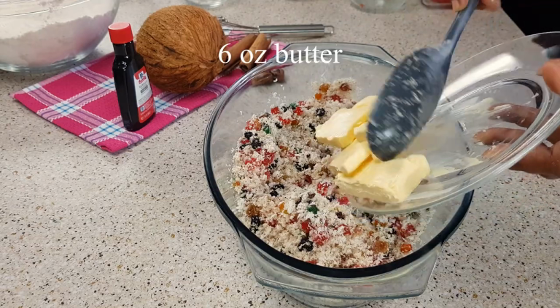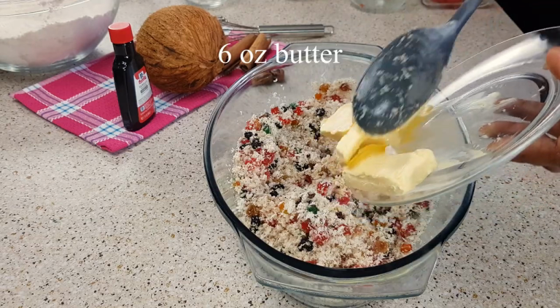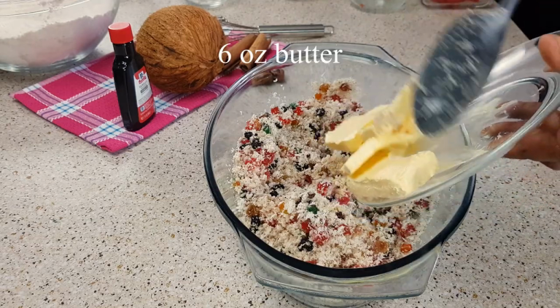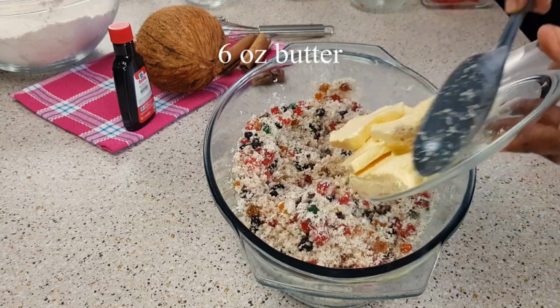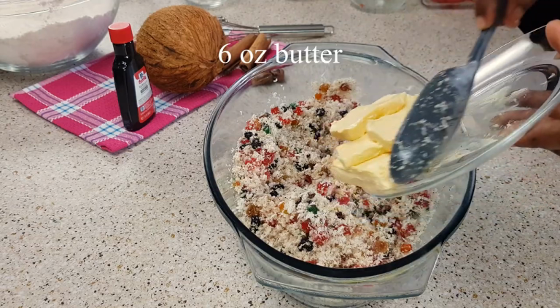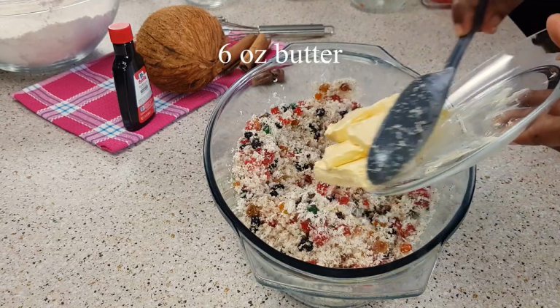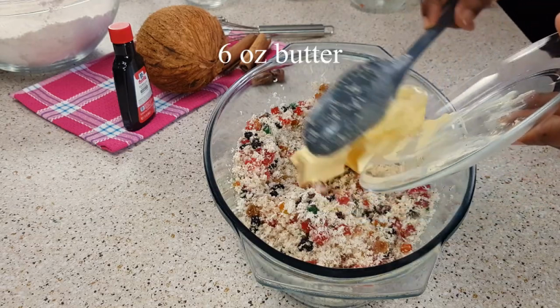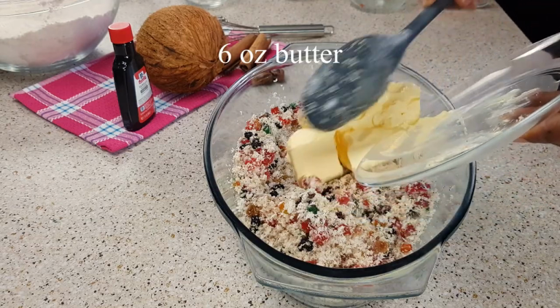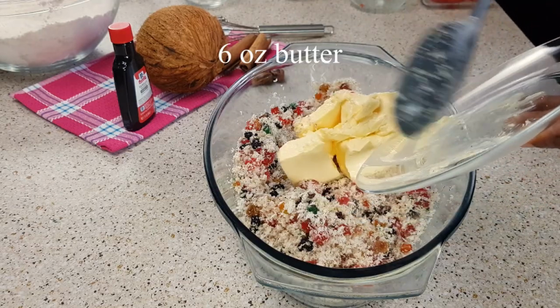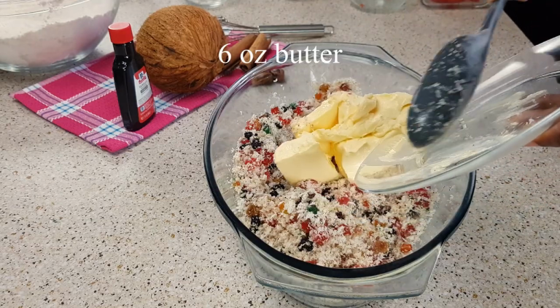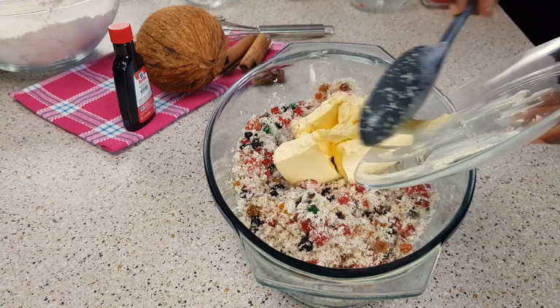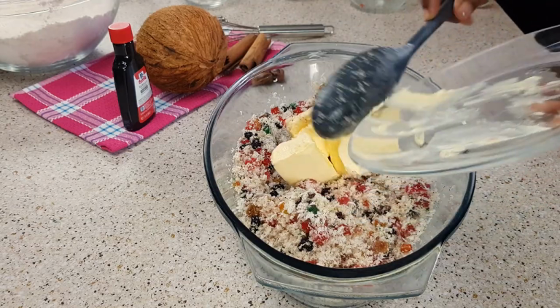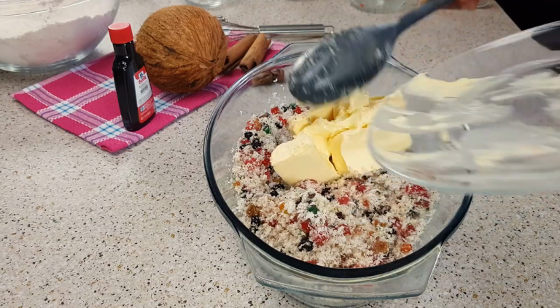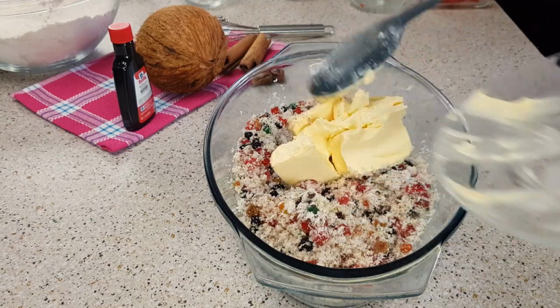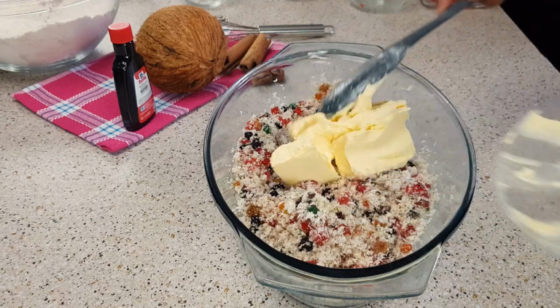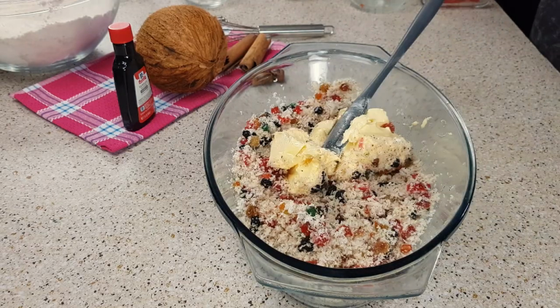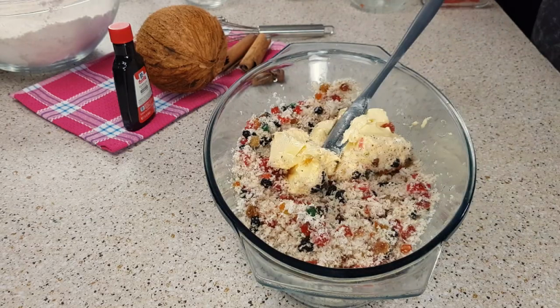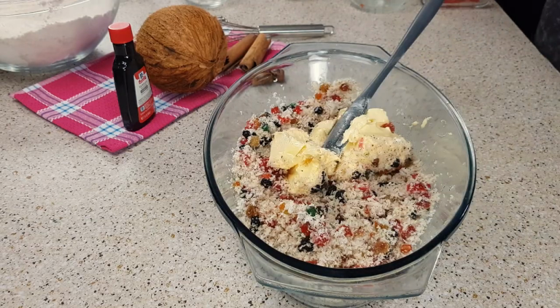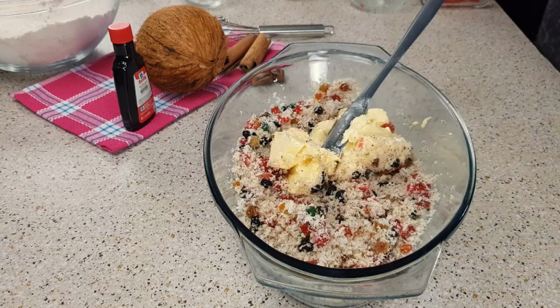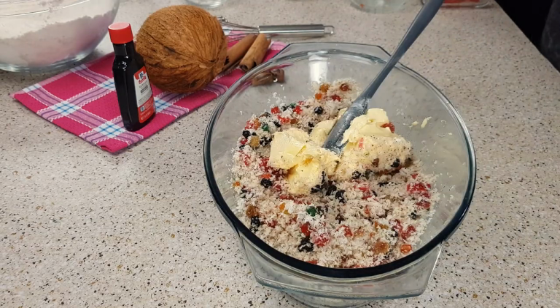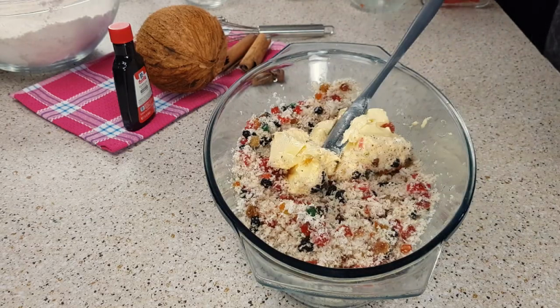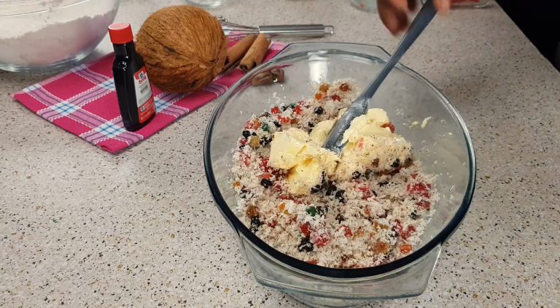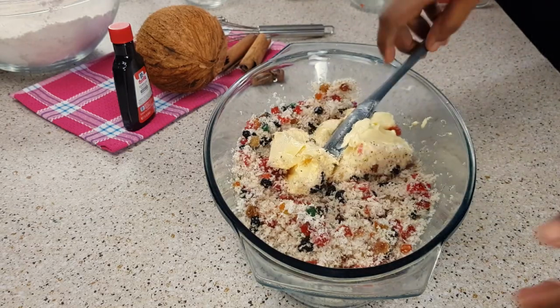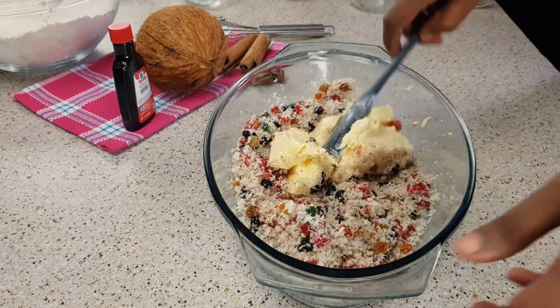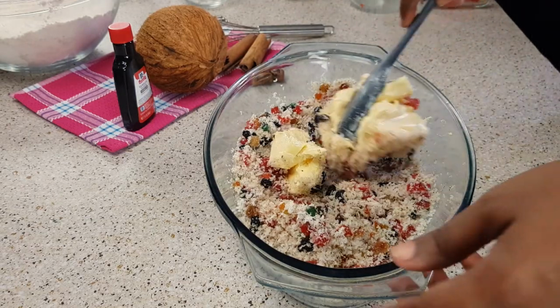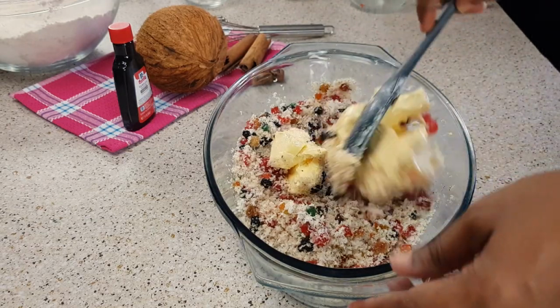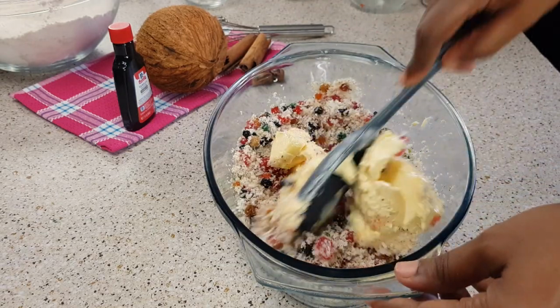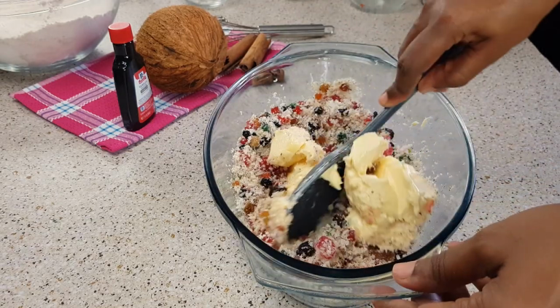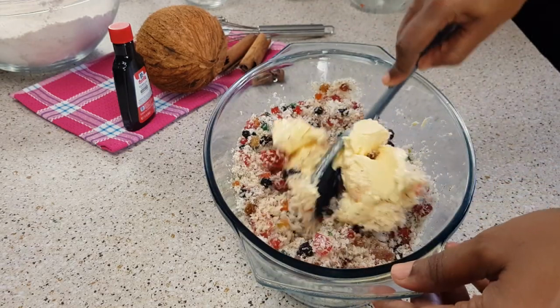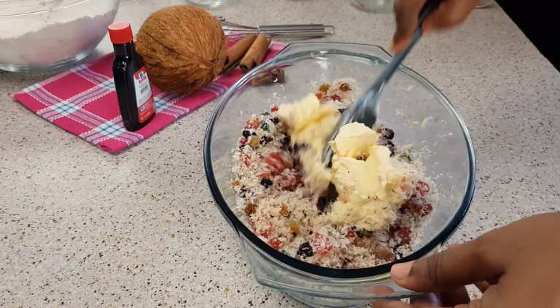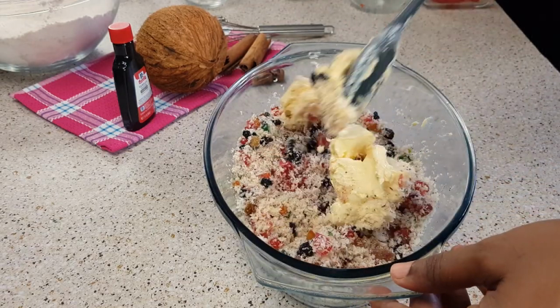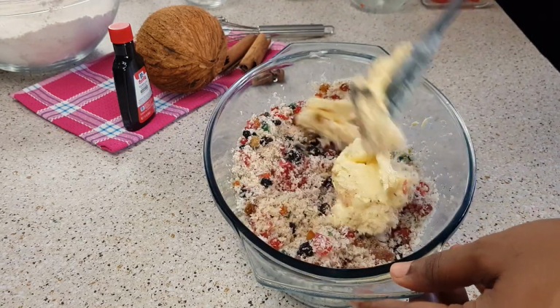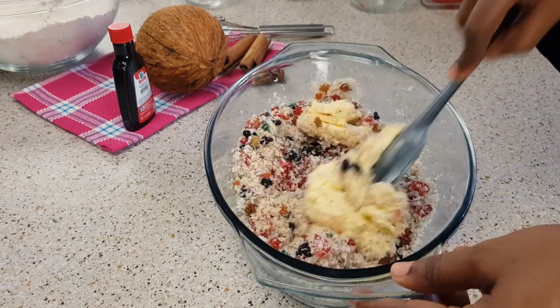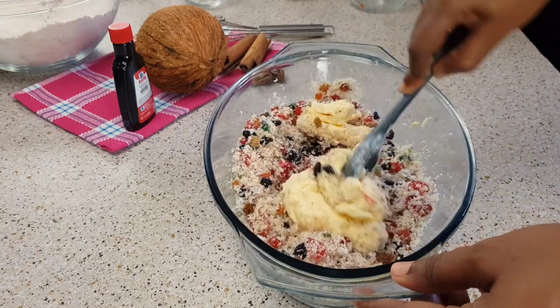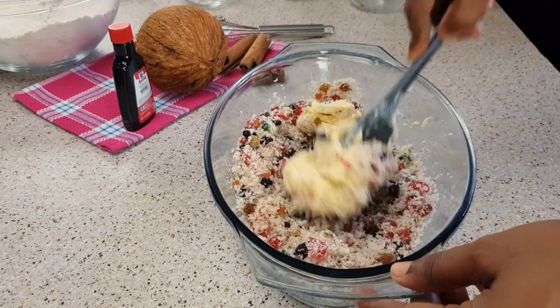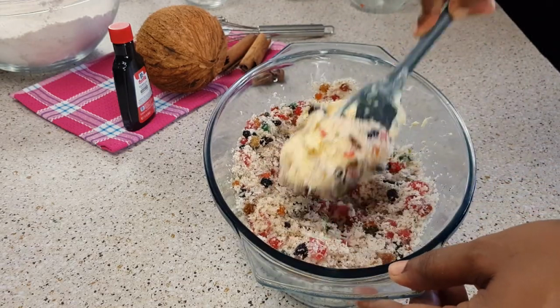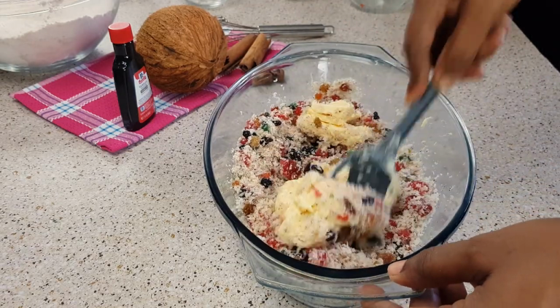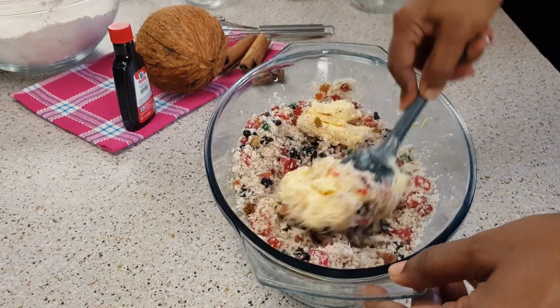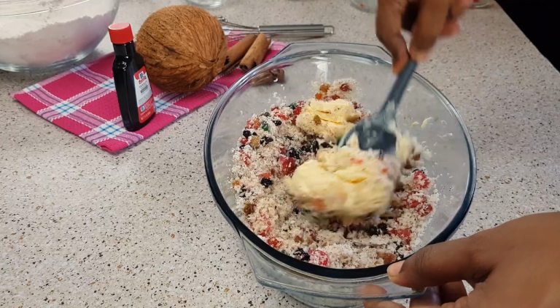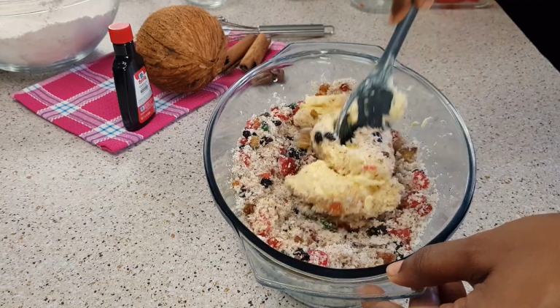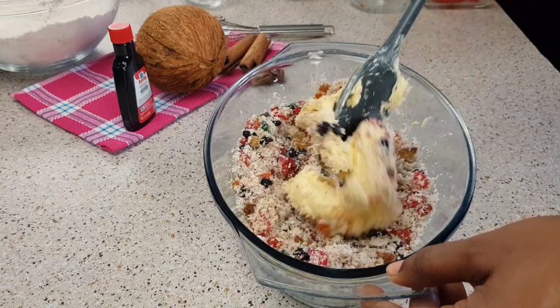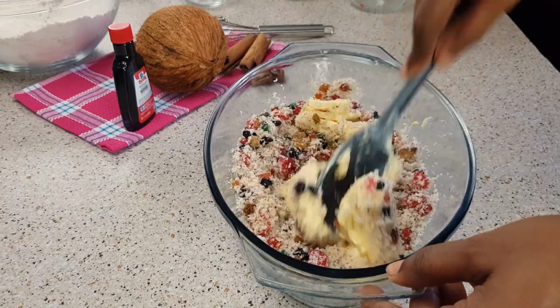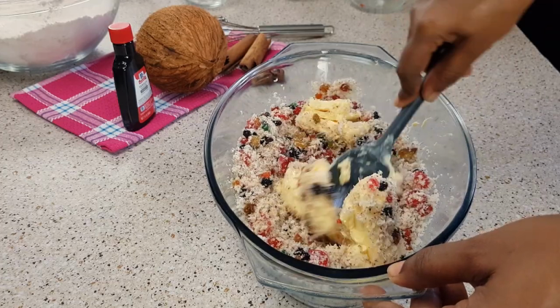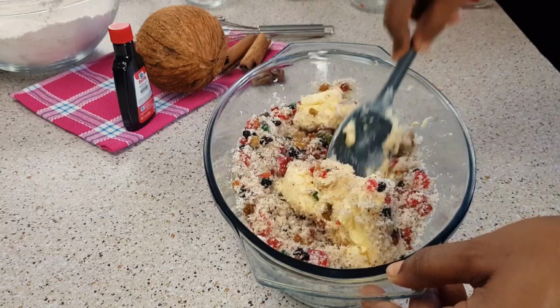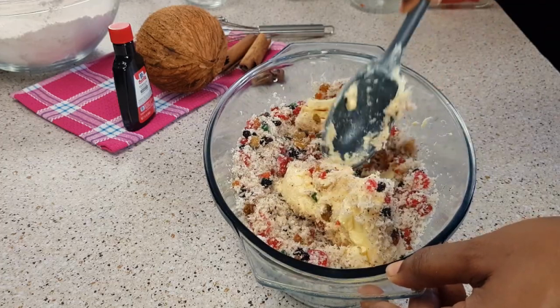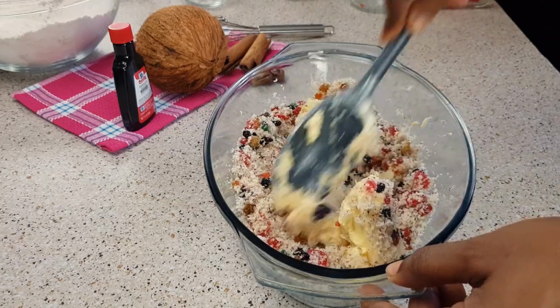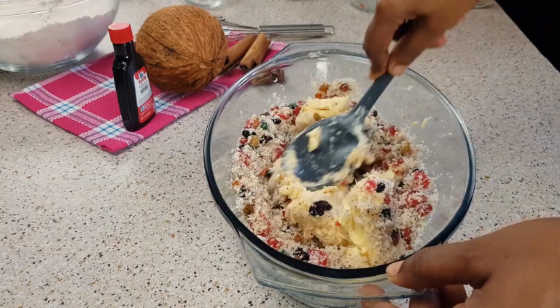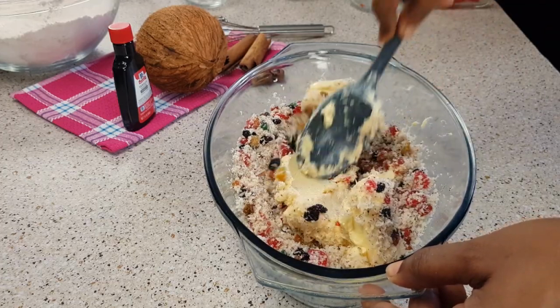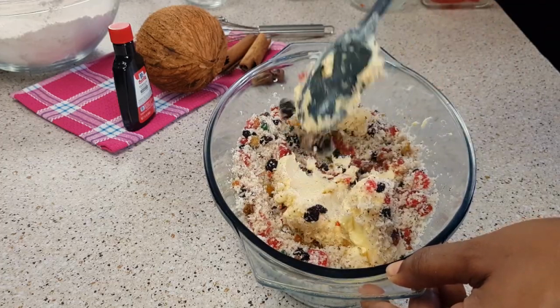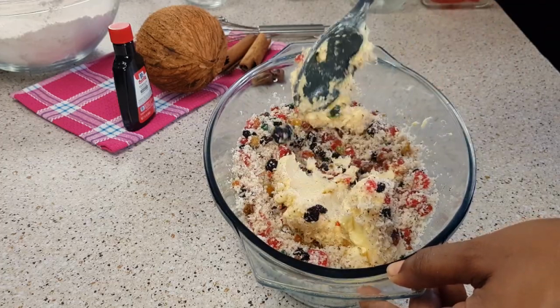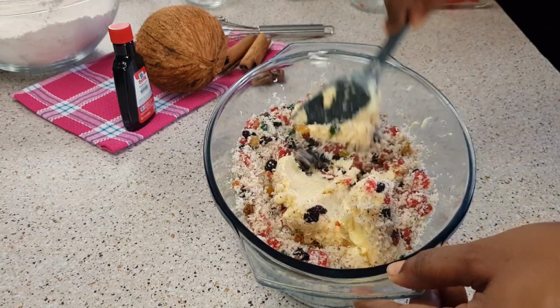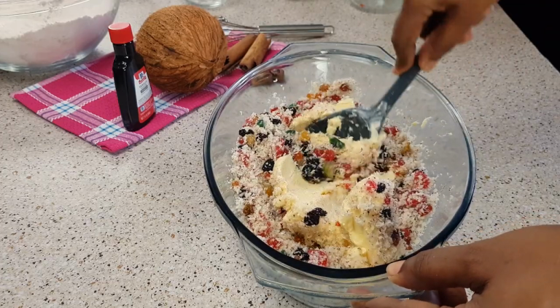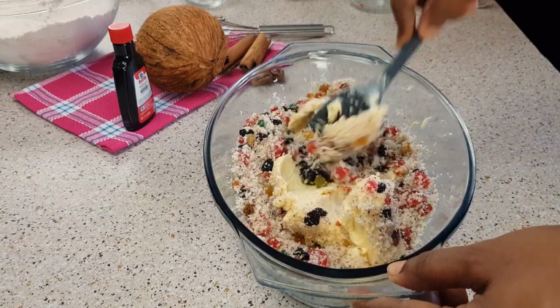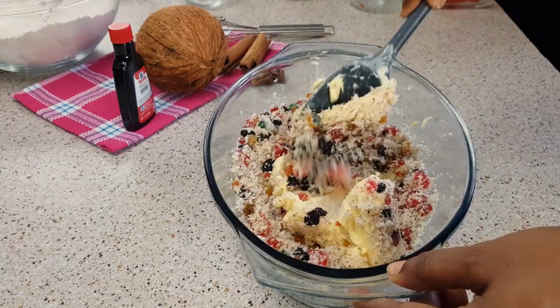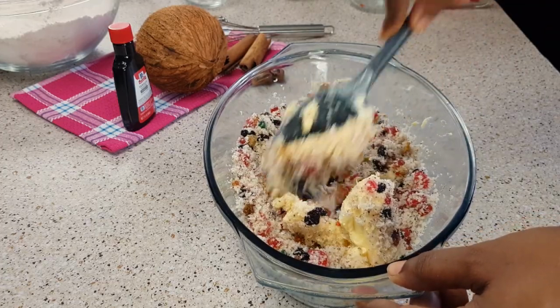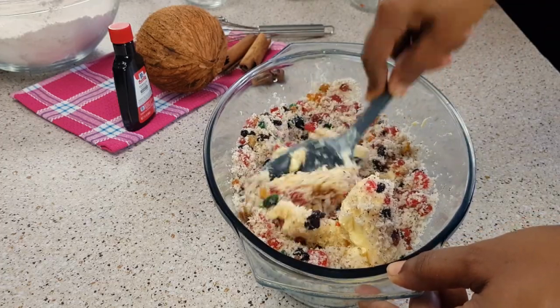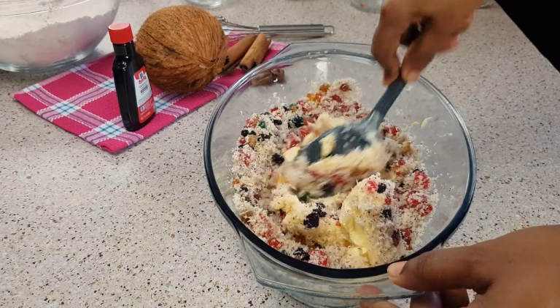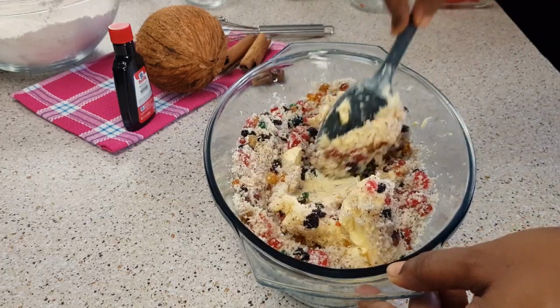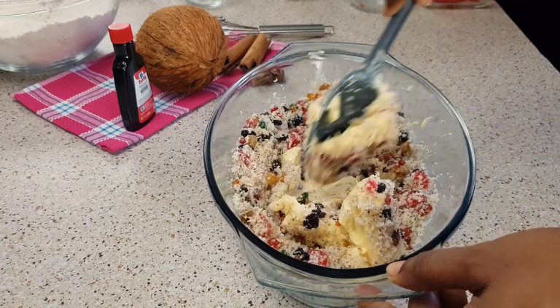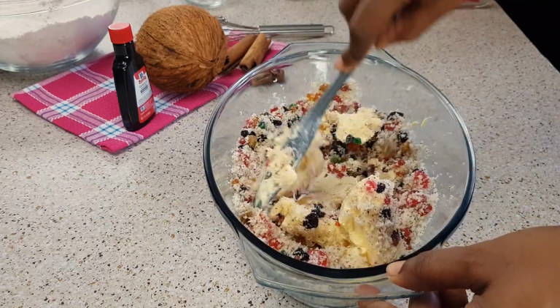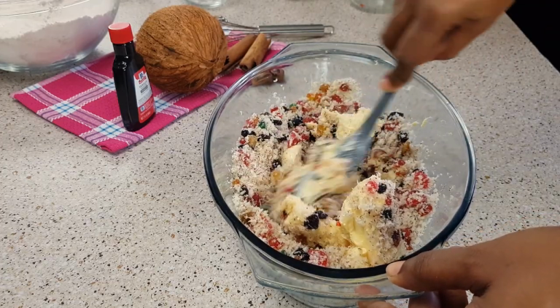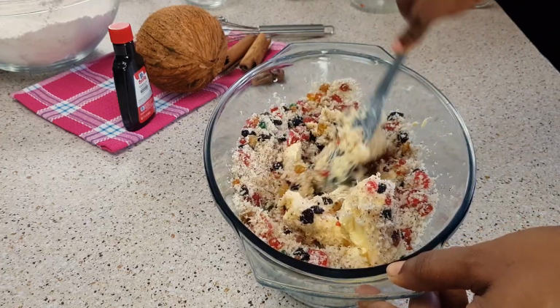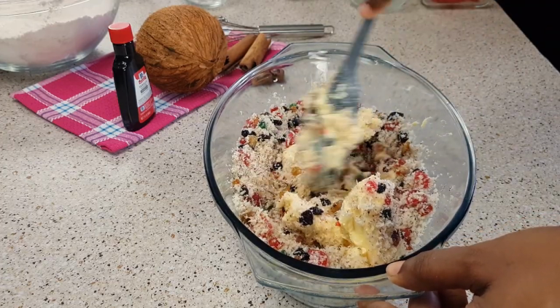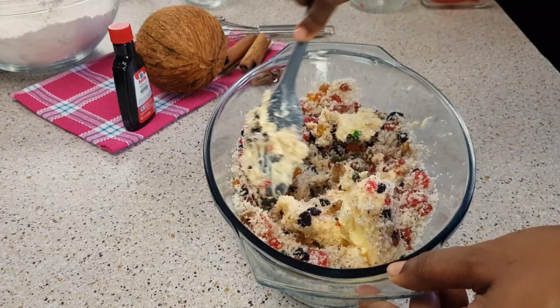Next I'm adding butter. I cut the butter — for best results, you want to use salted butter.